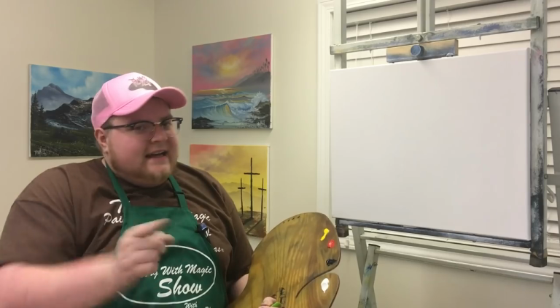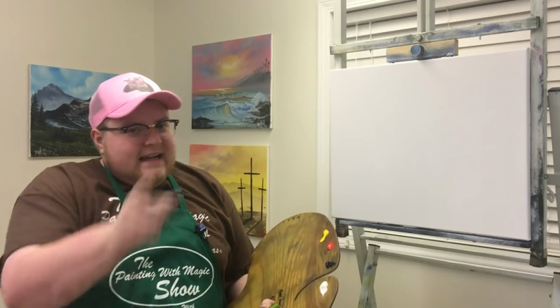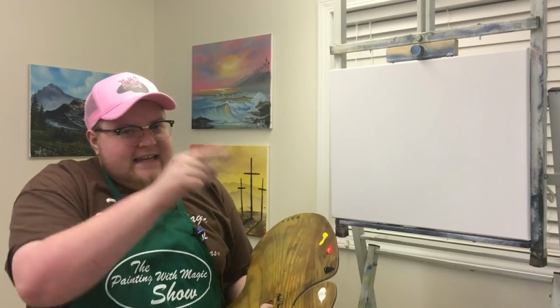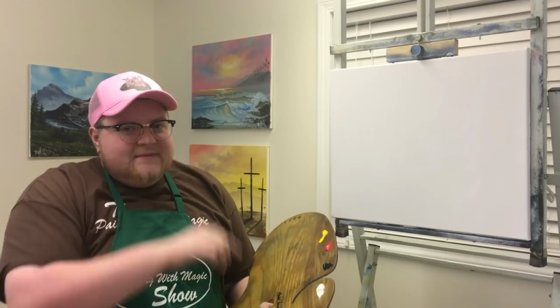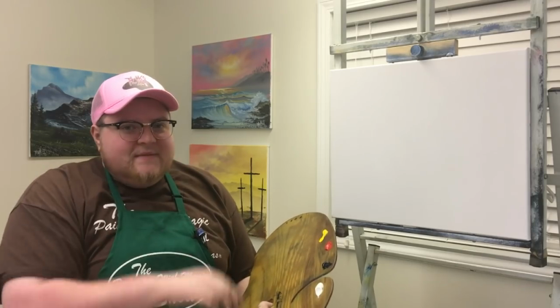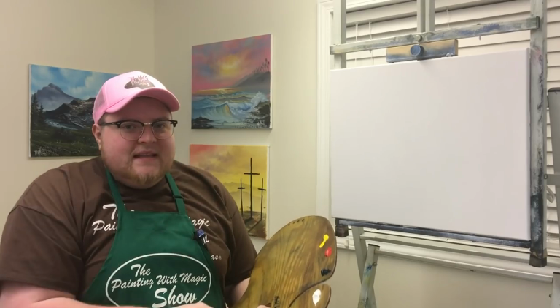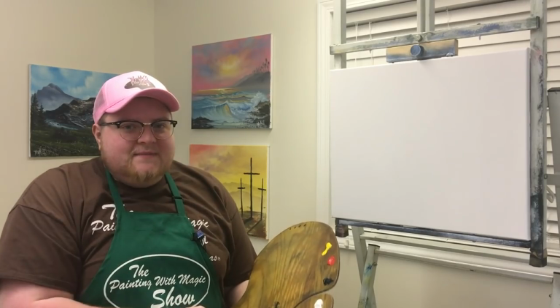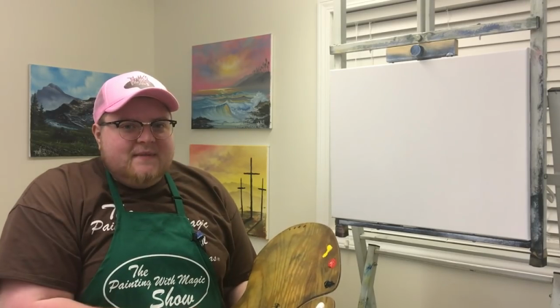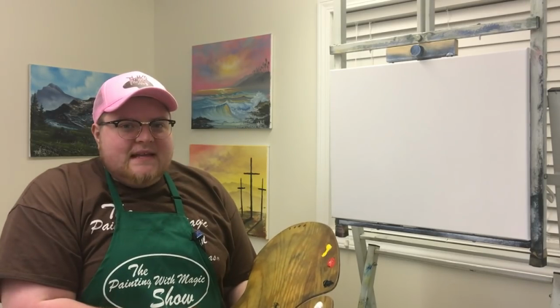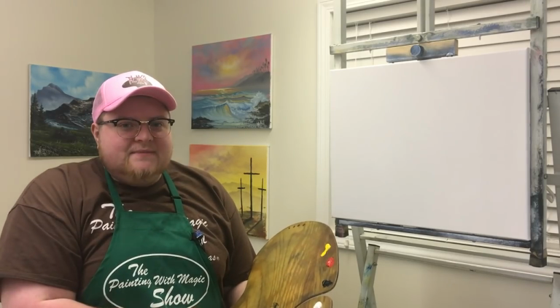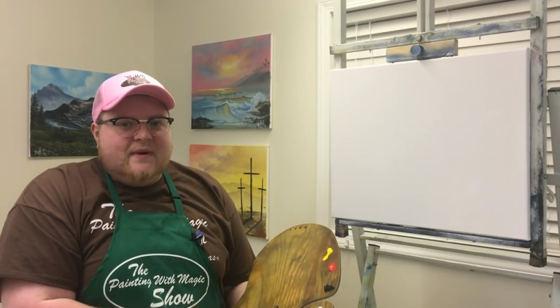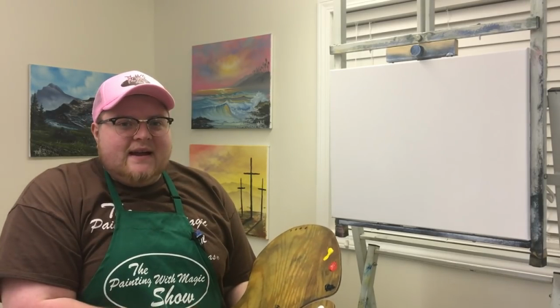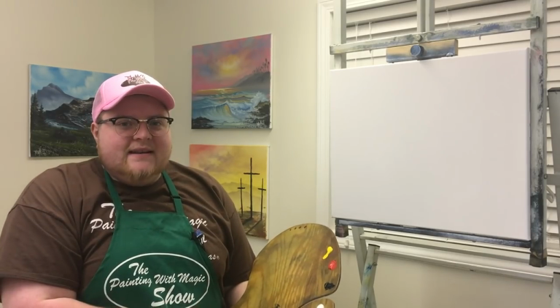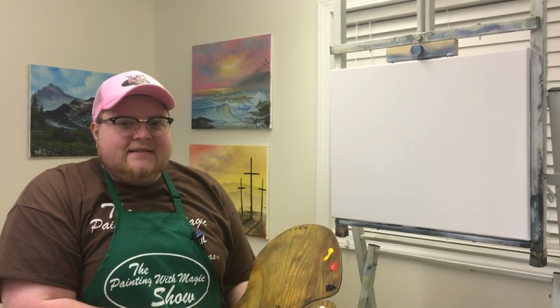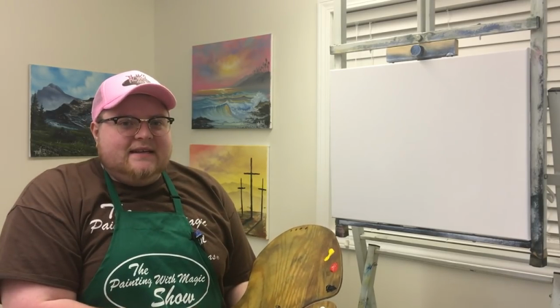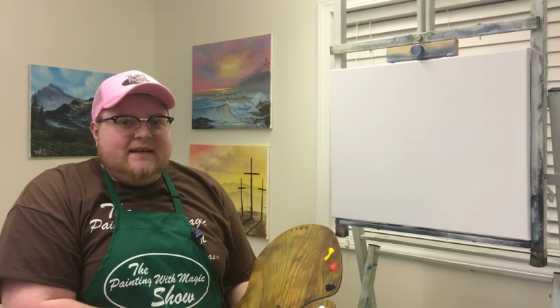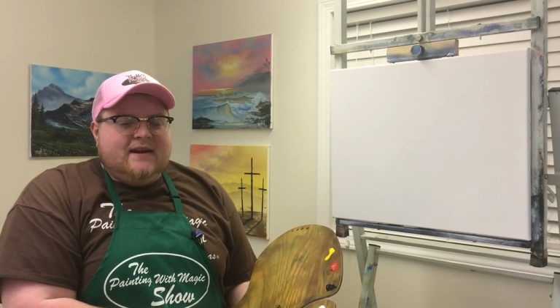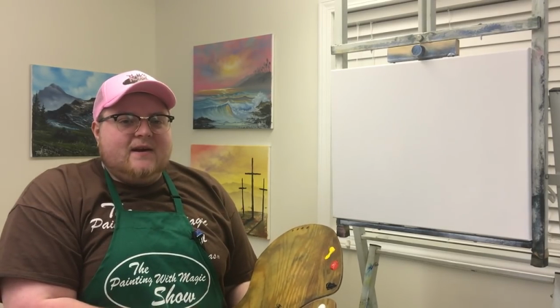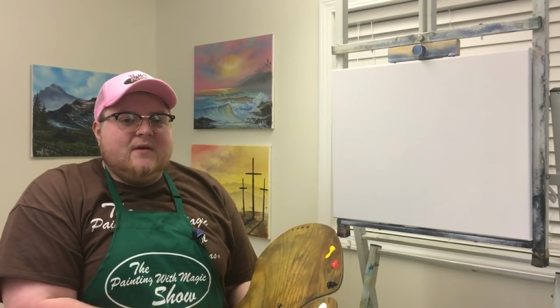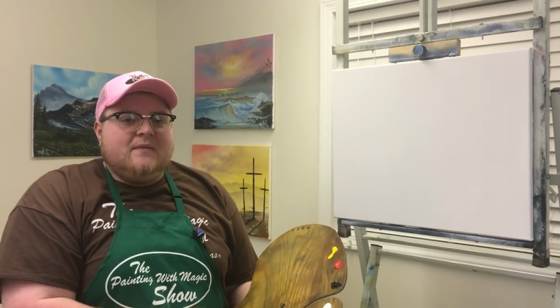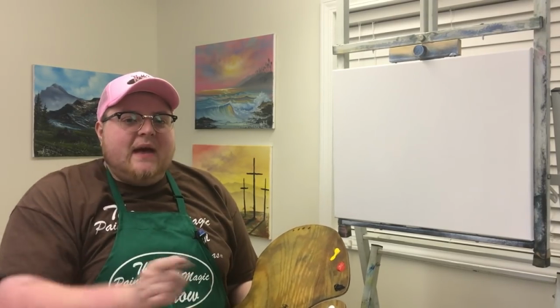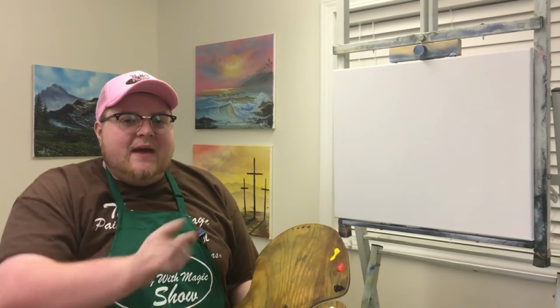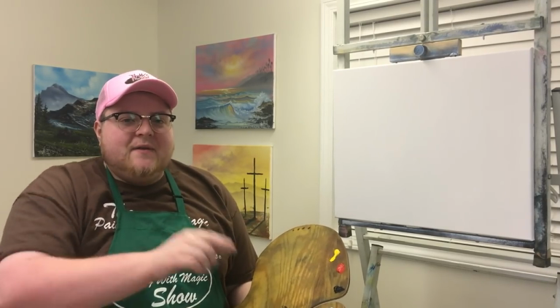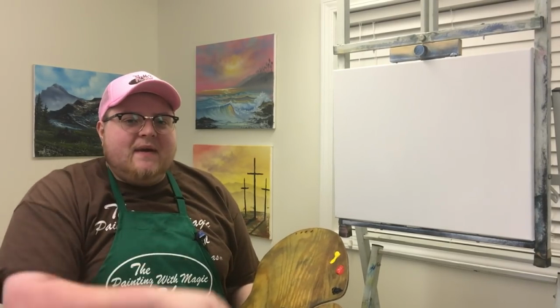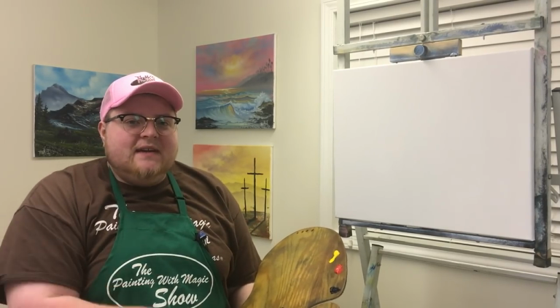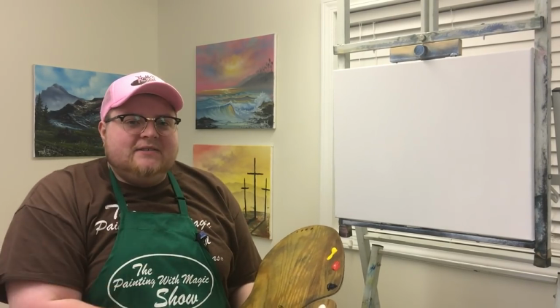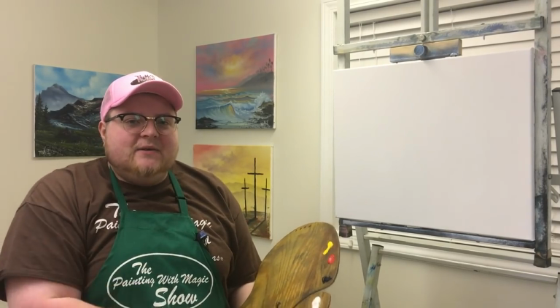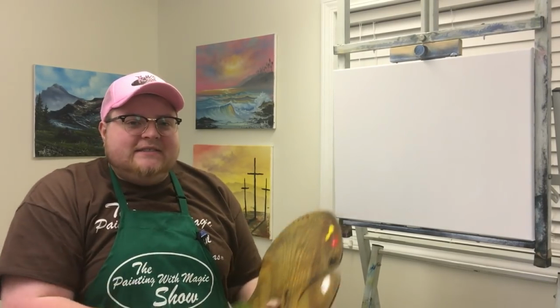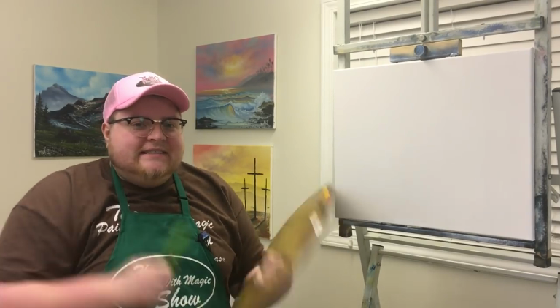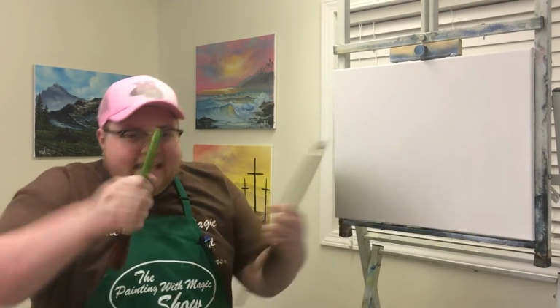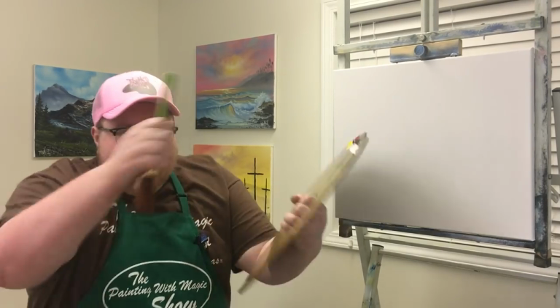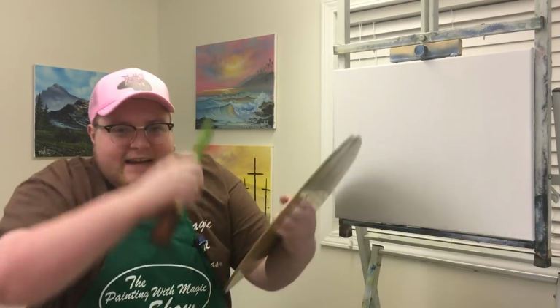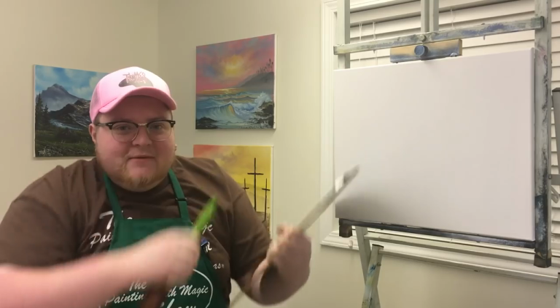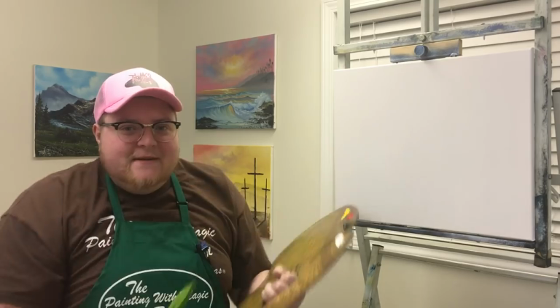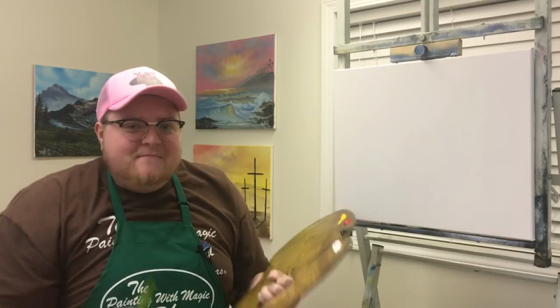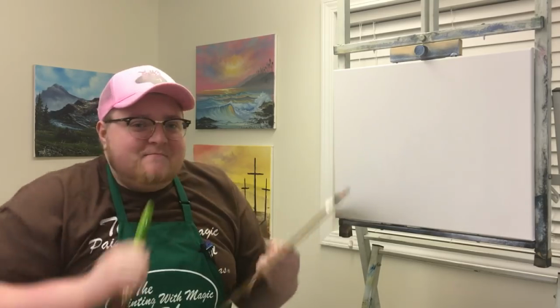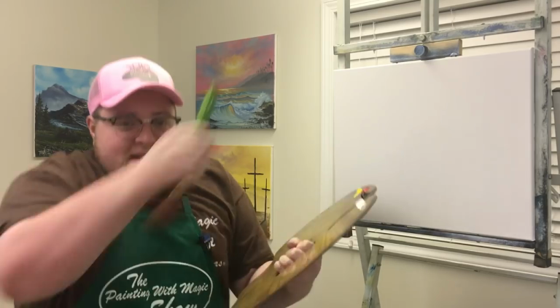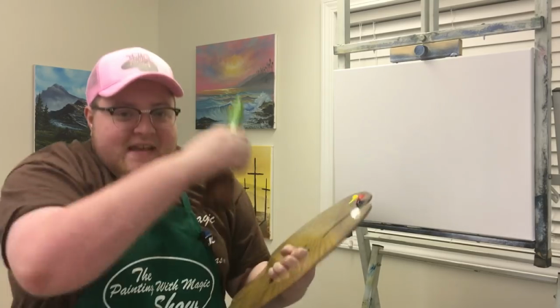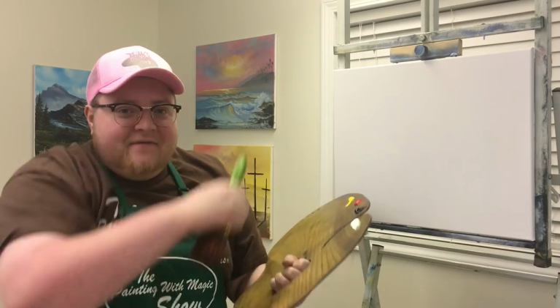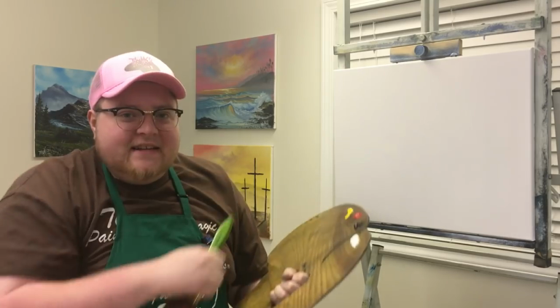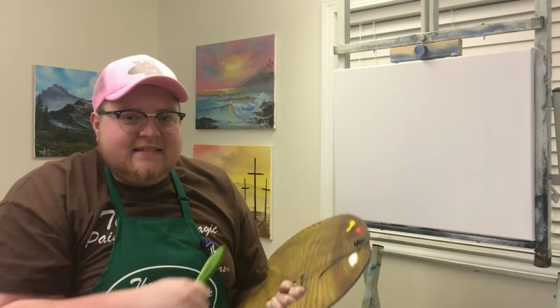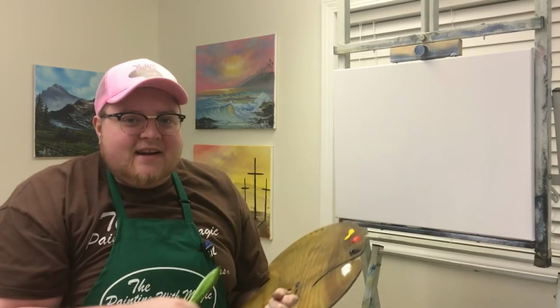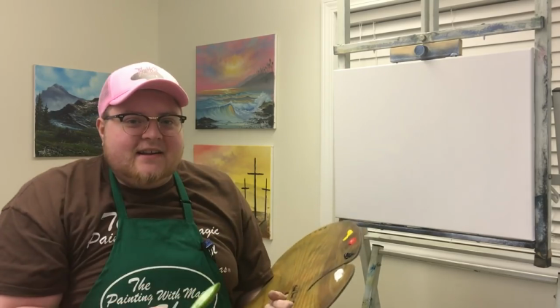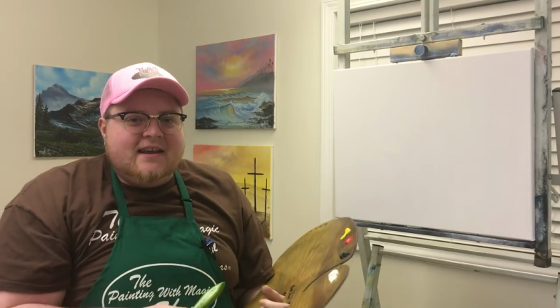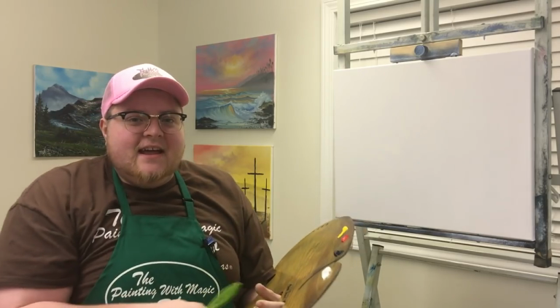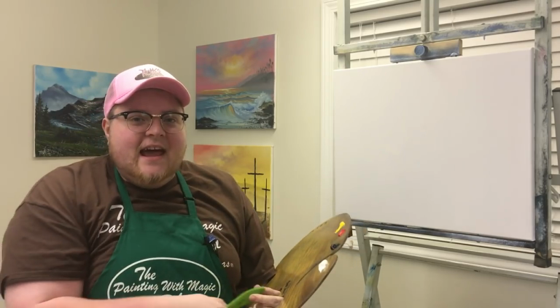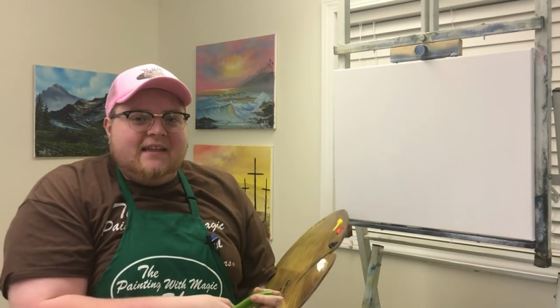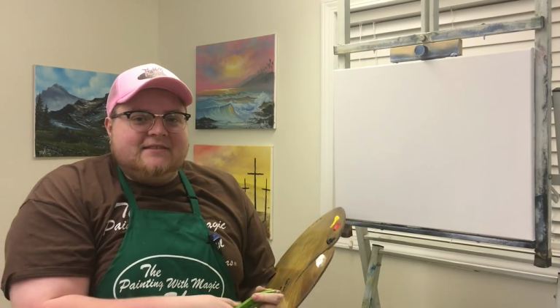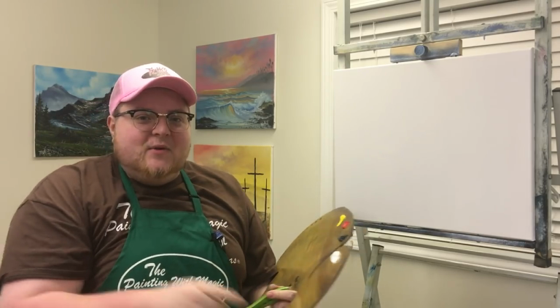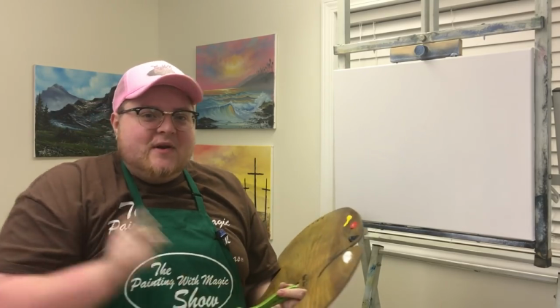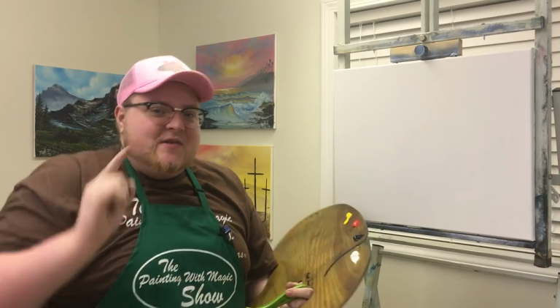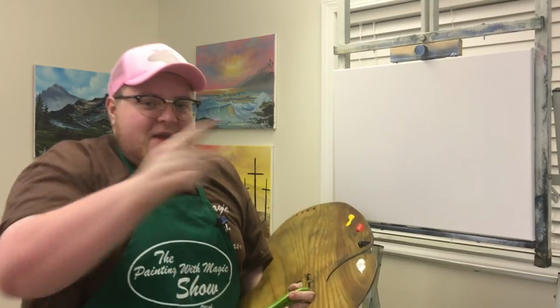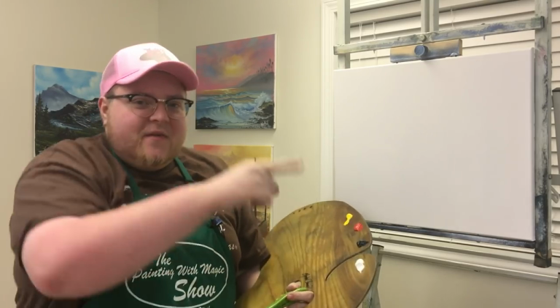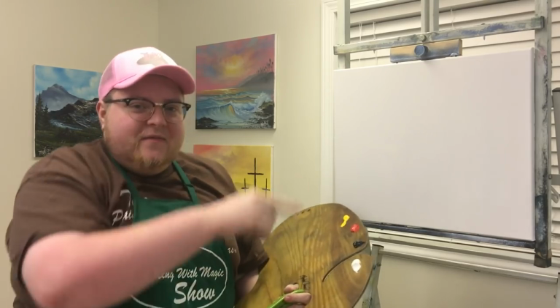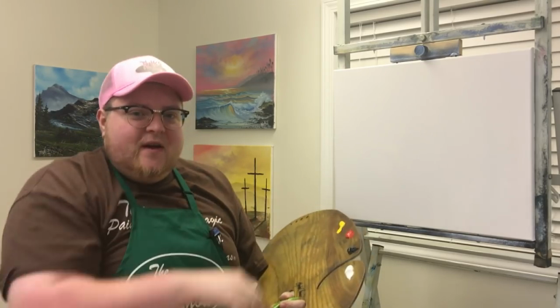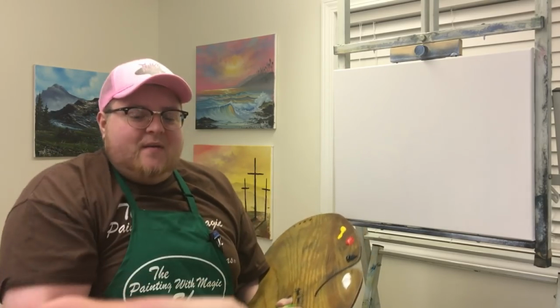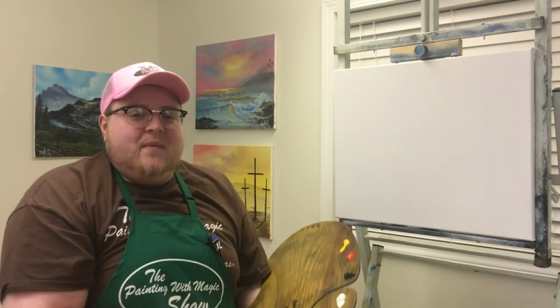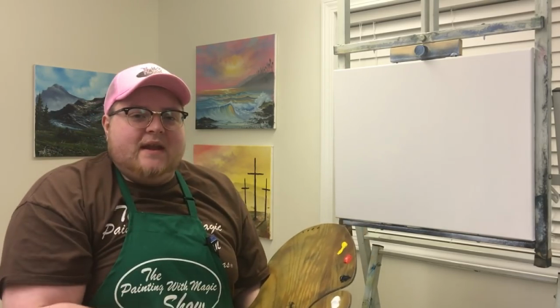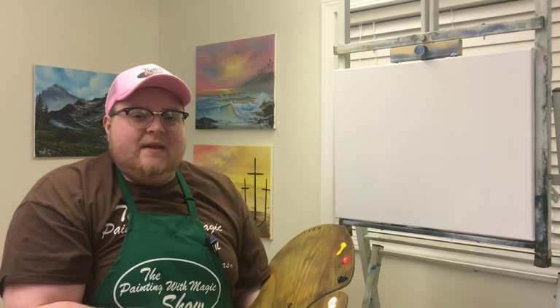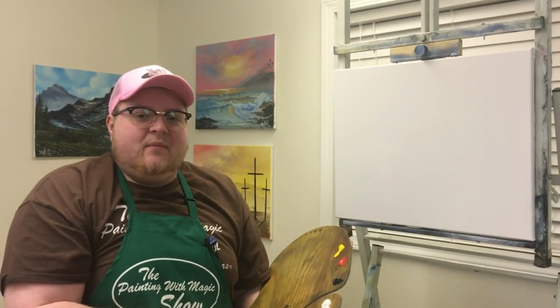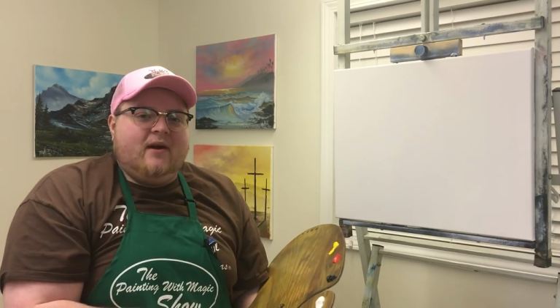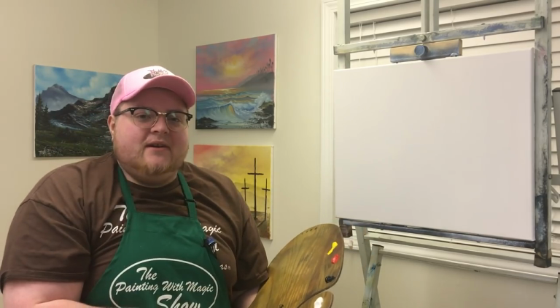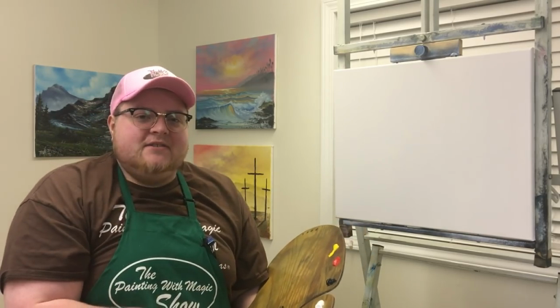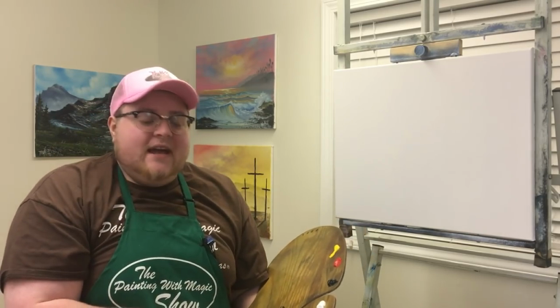Hey, it's me, it's Brian T. here with the Paint With Matt Show, and today I'm going to get monkey-faced on it and let's do another fine painting project.